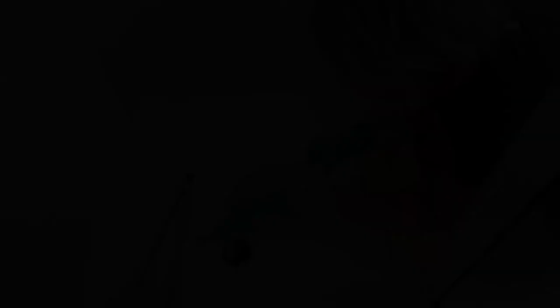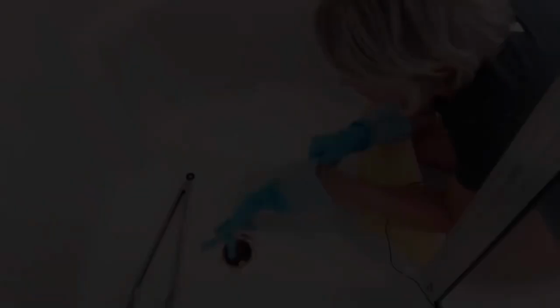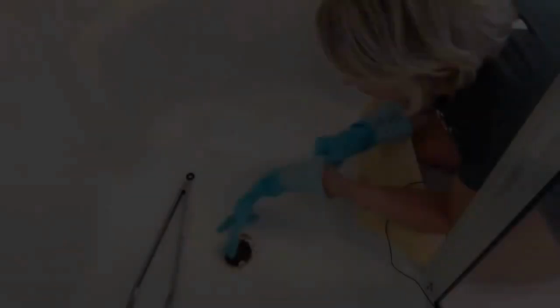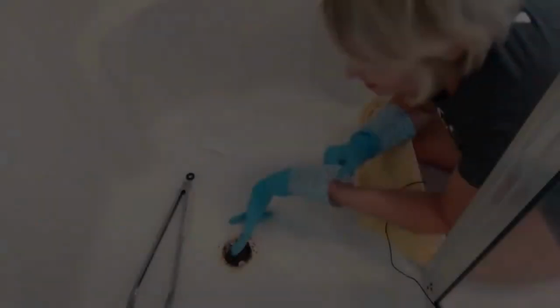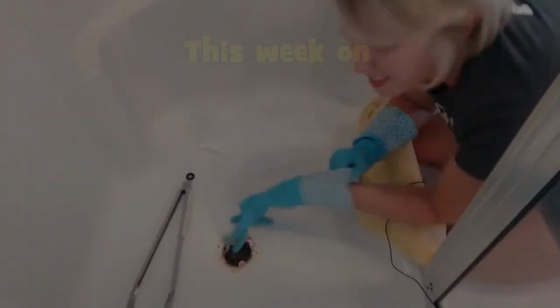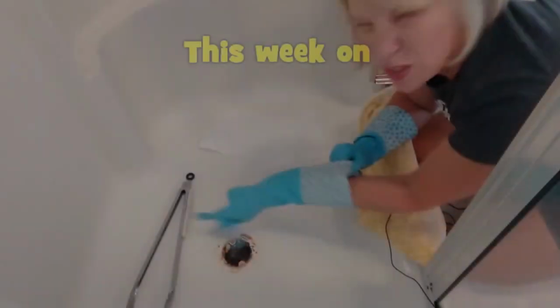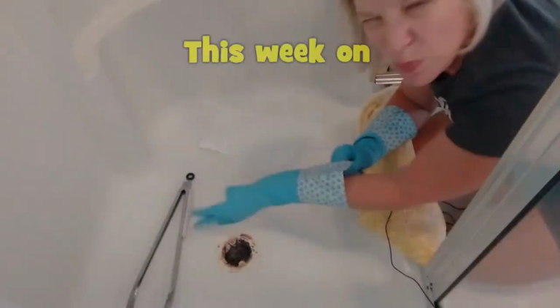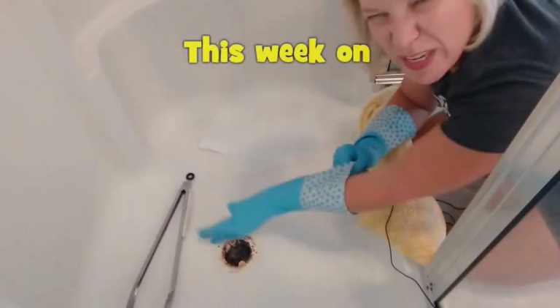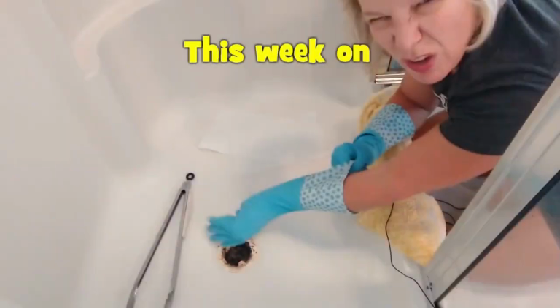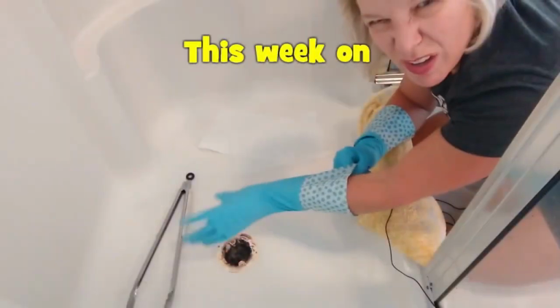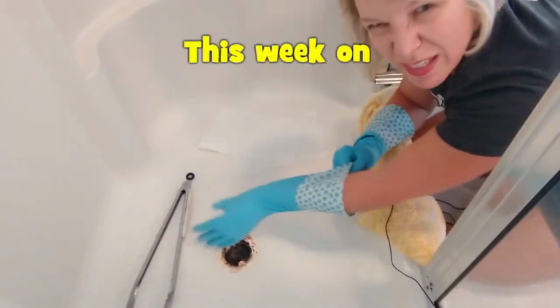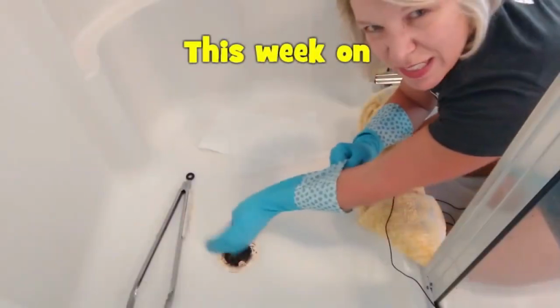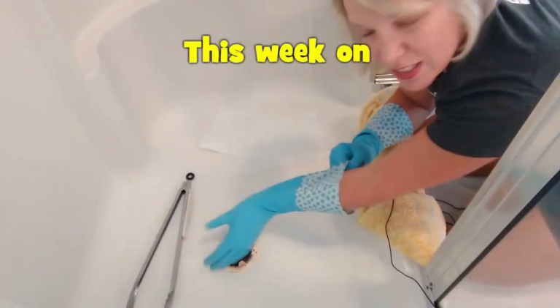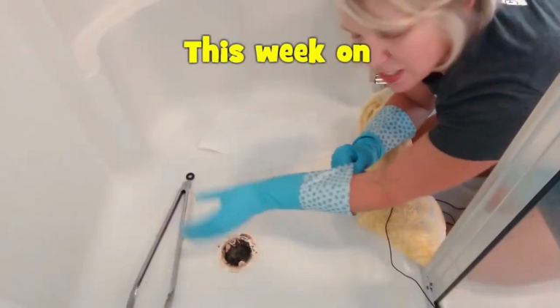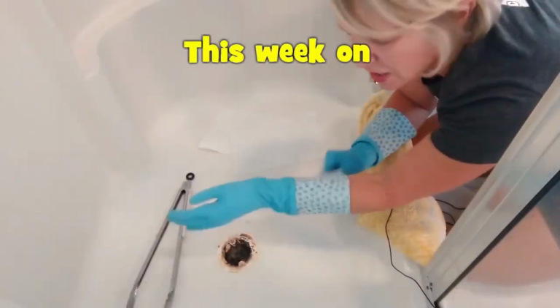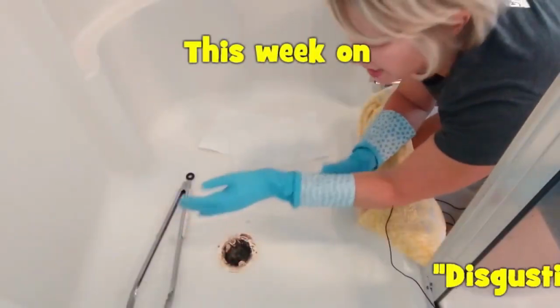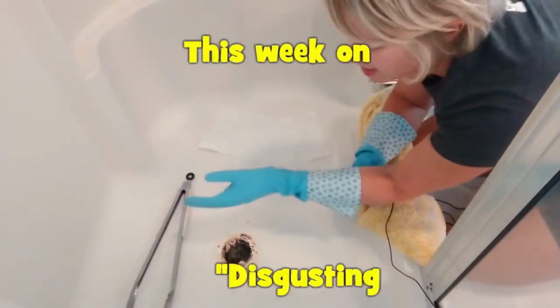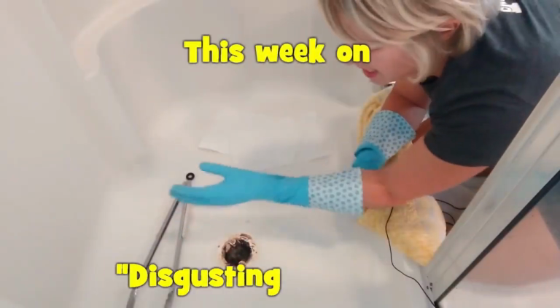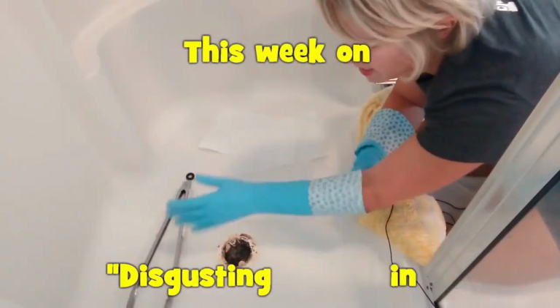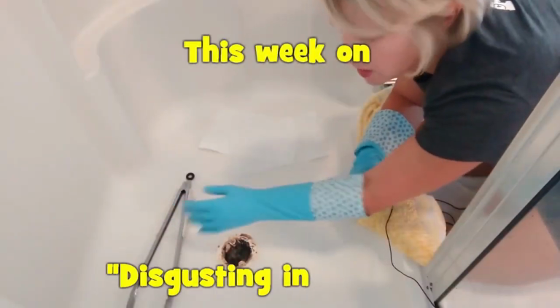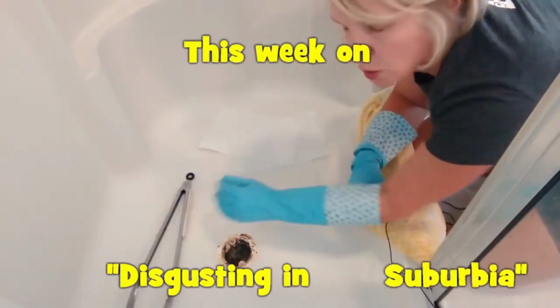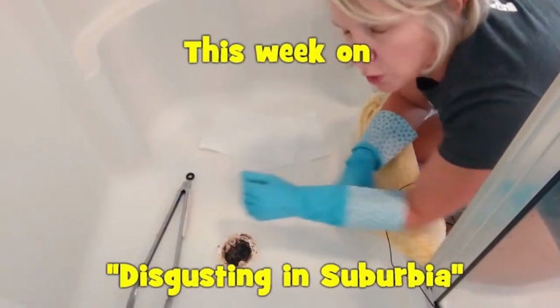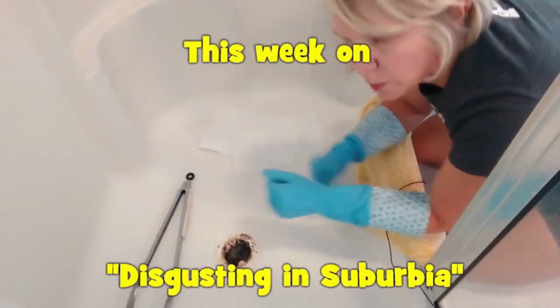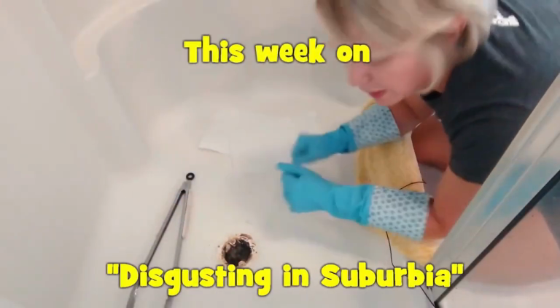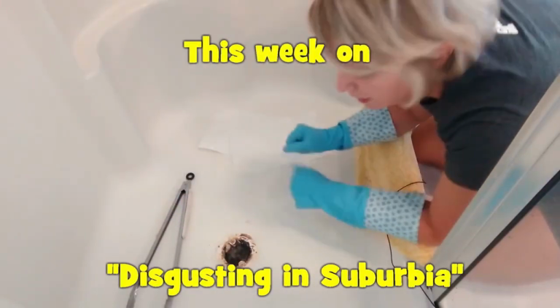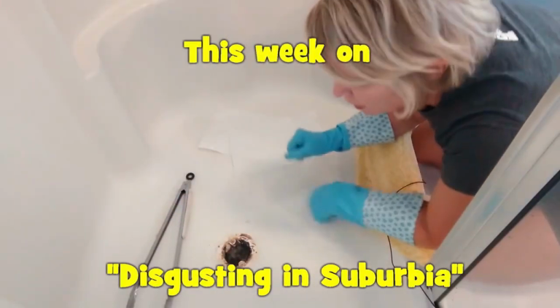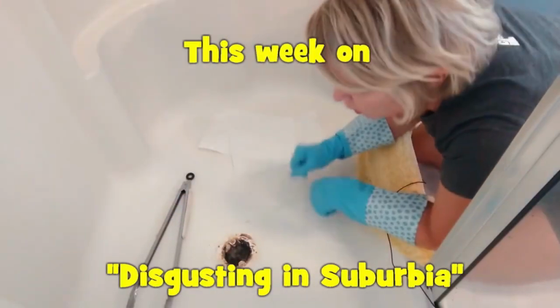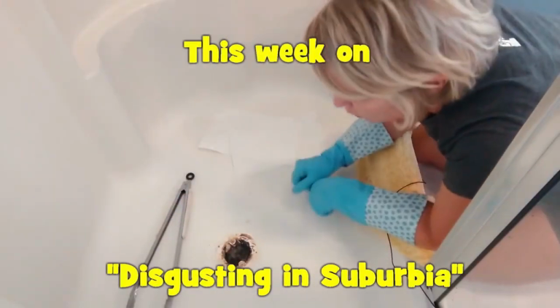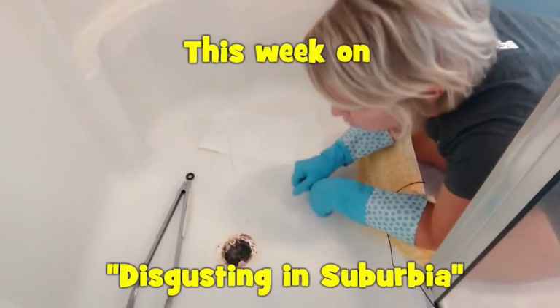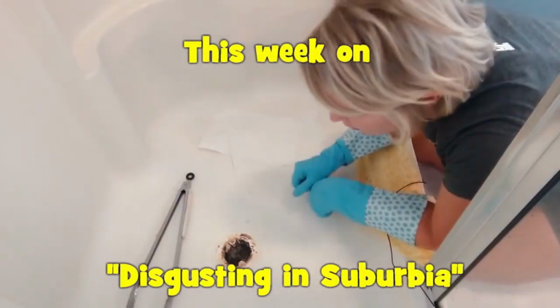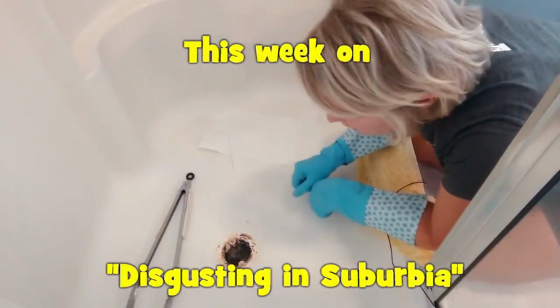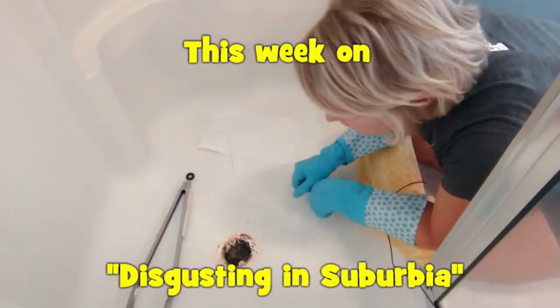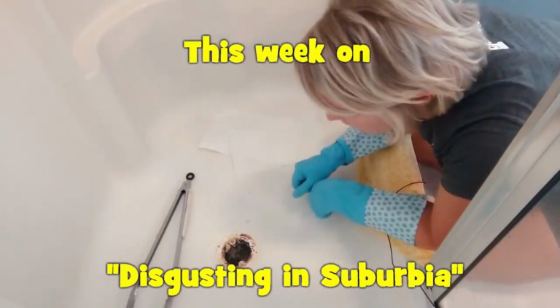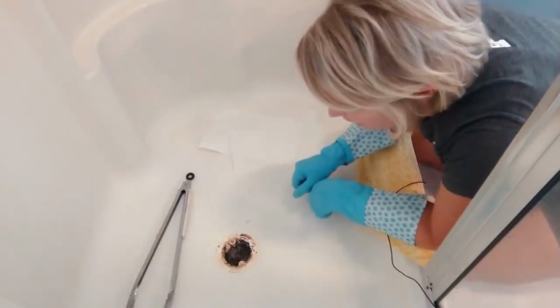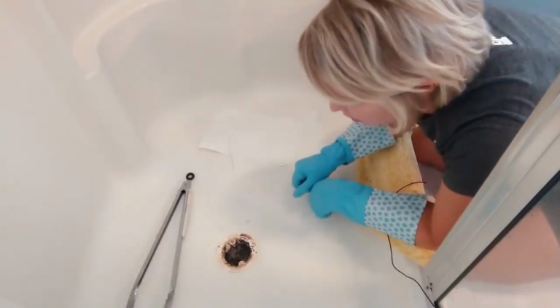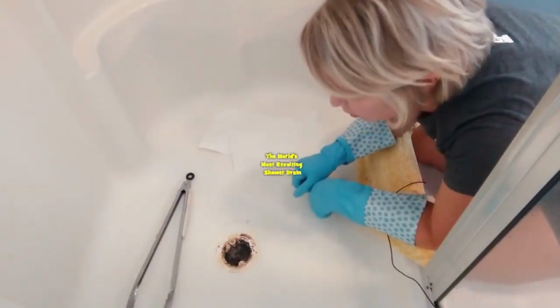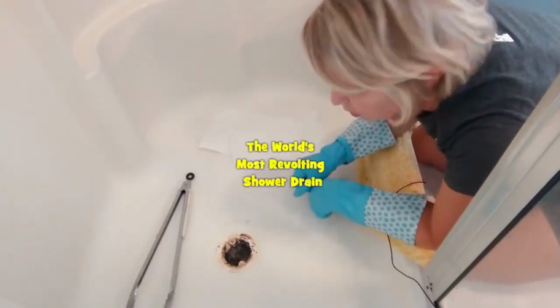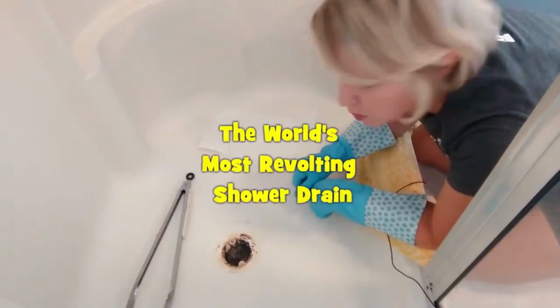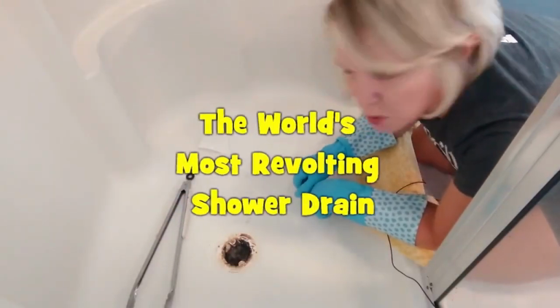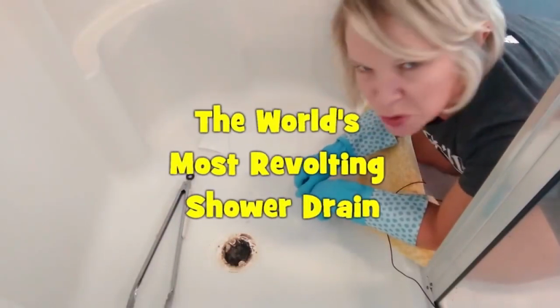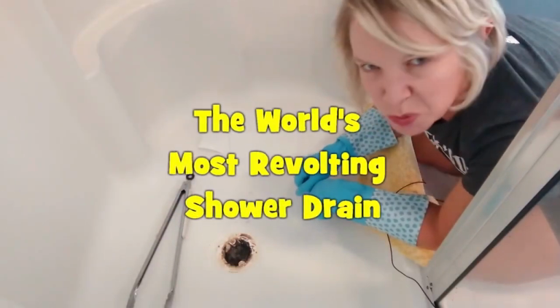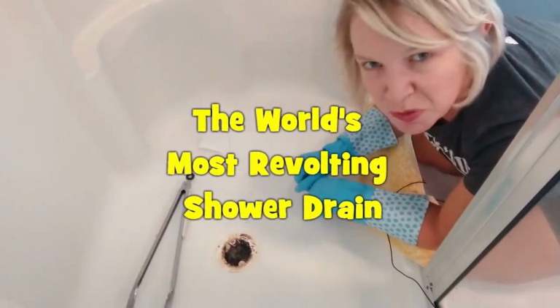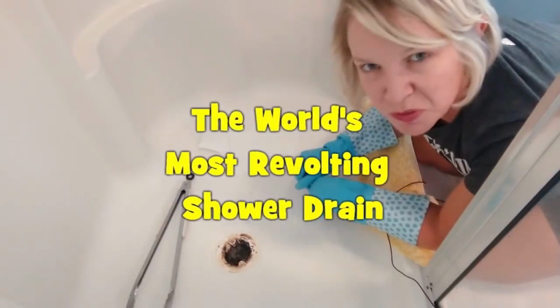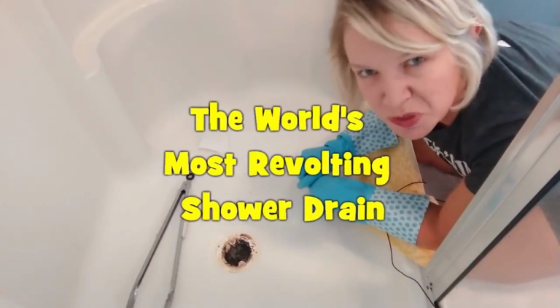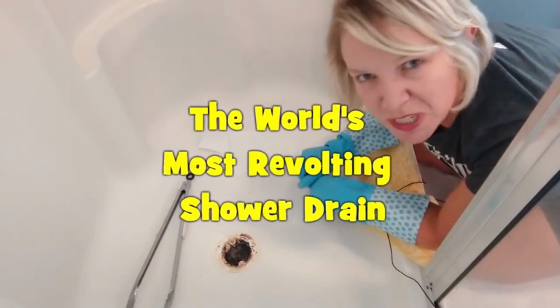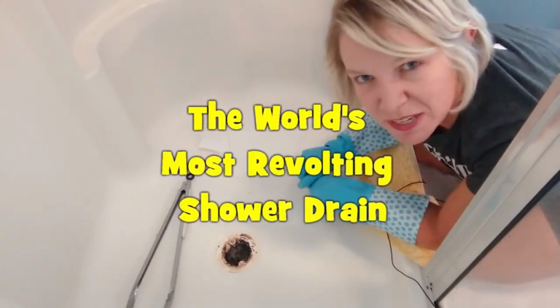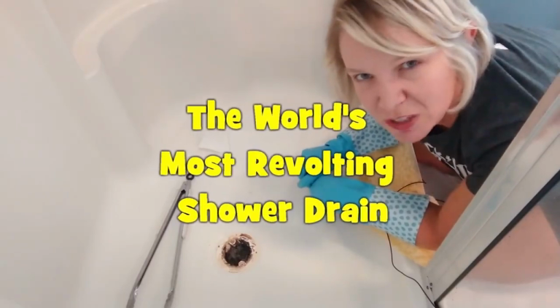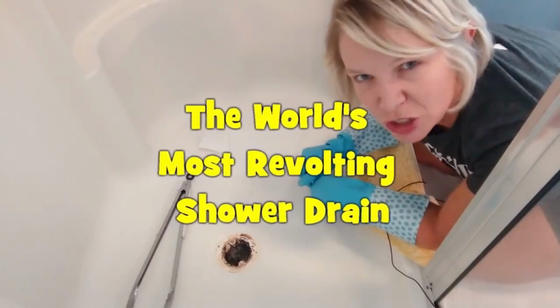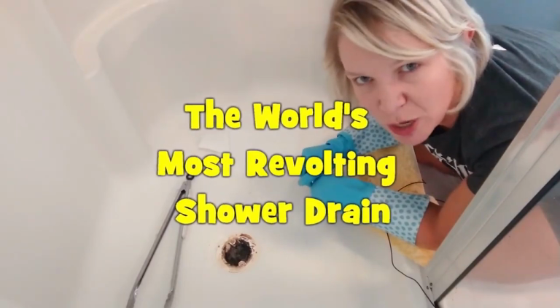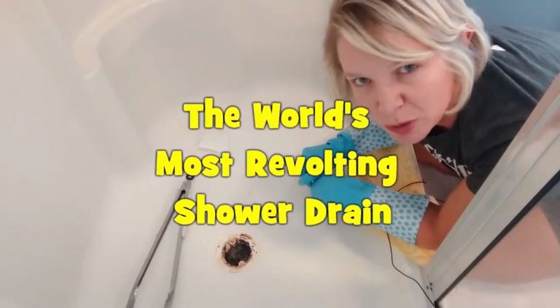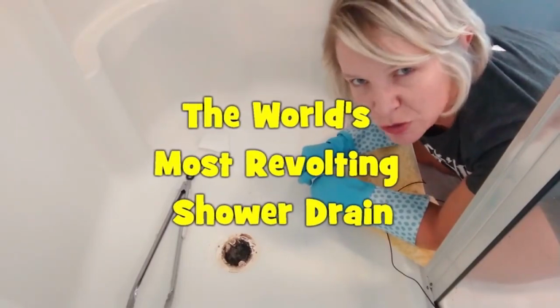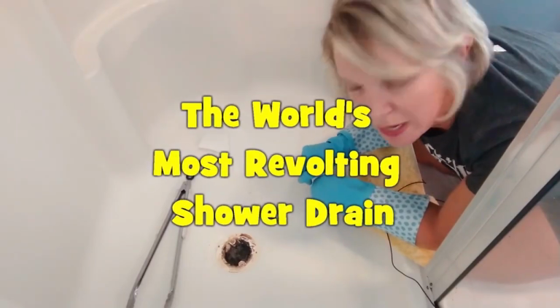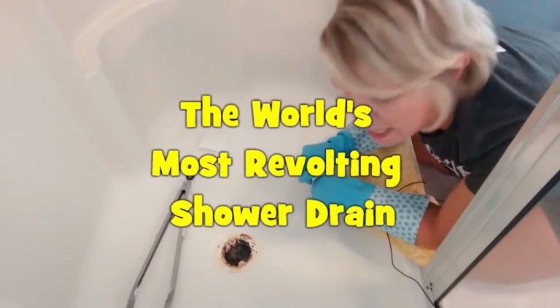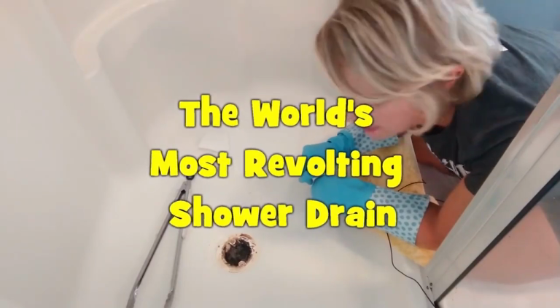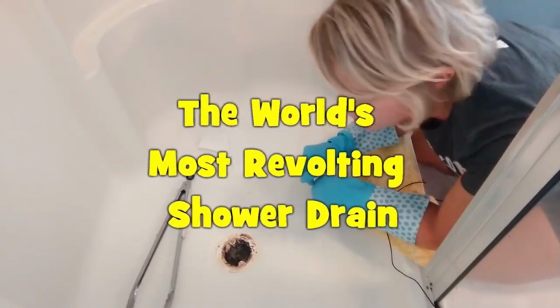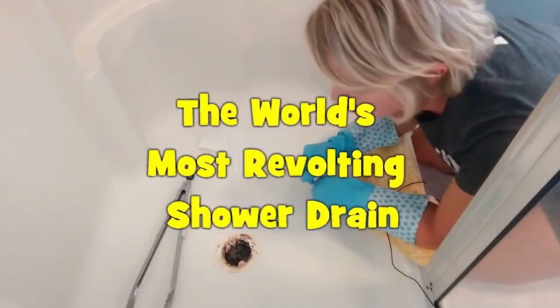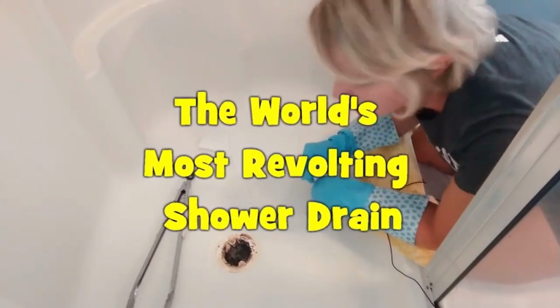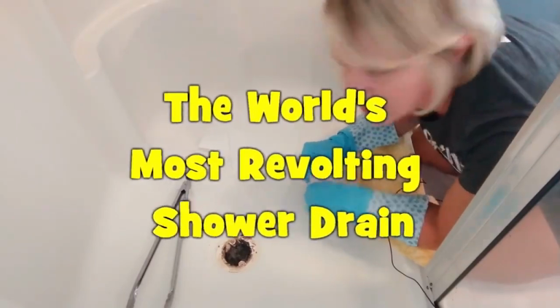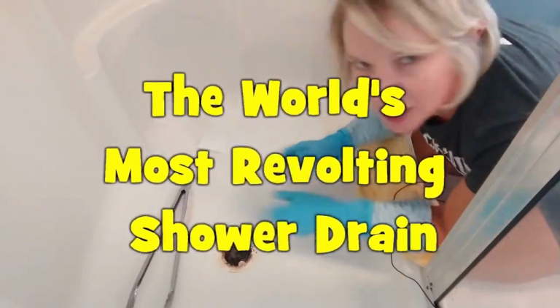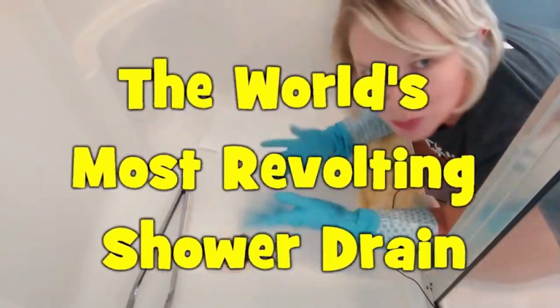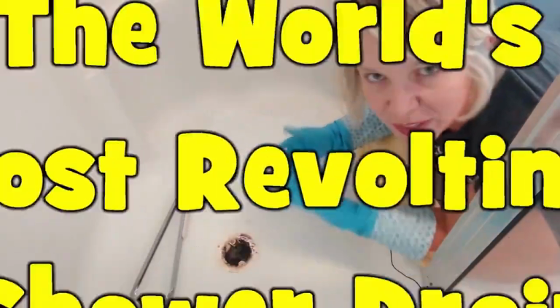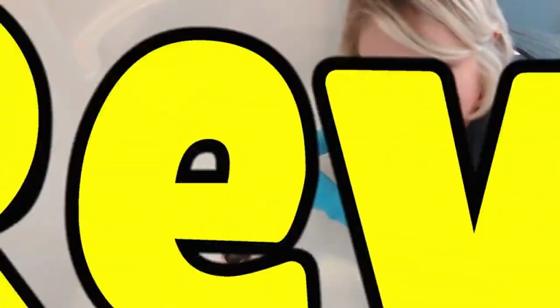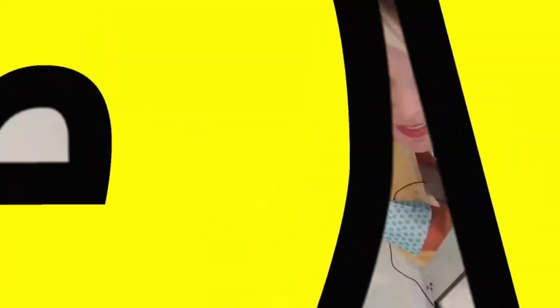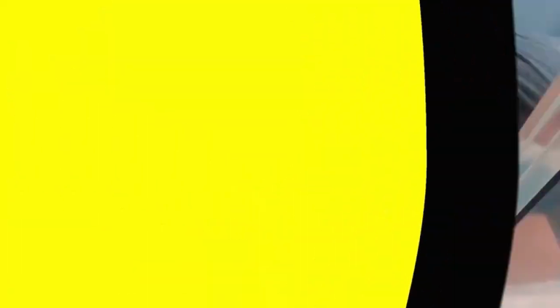This week on Disgusting in Suburbia, we will be cleaning out the world's most revolting shower drain. Come with us.